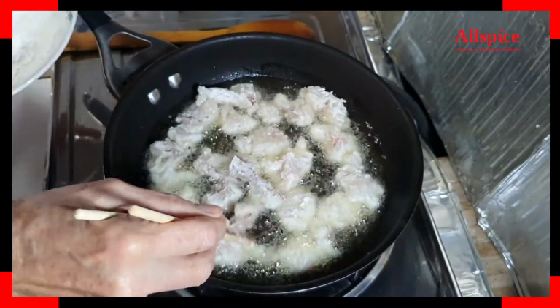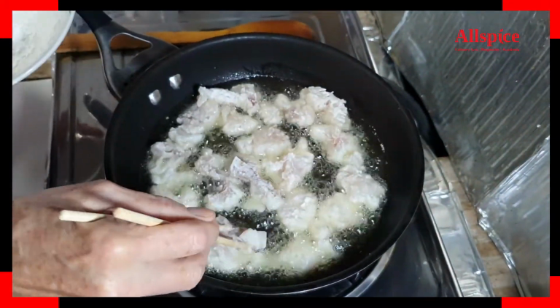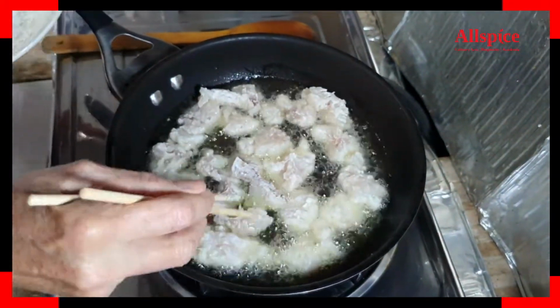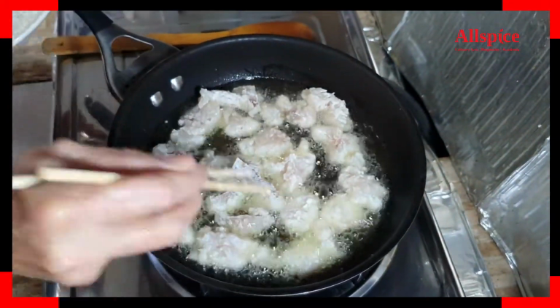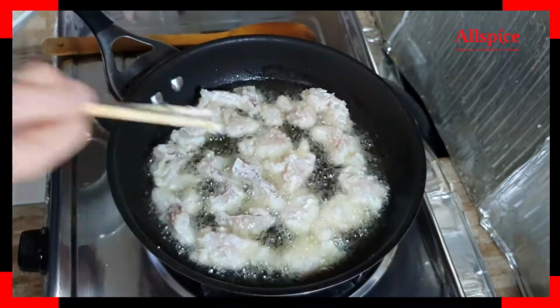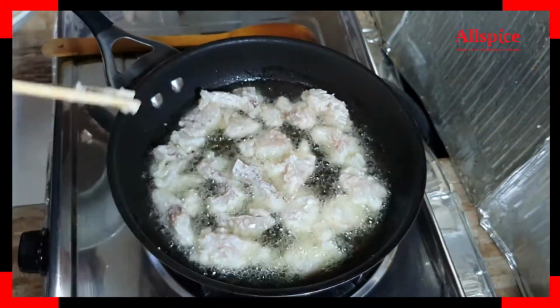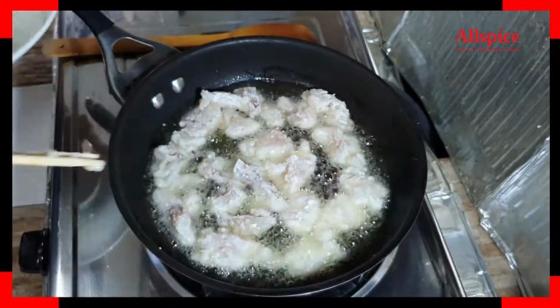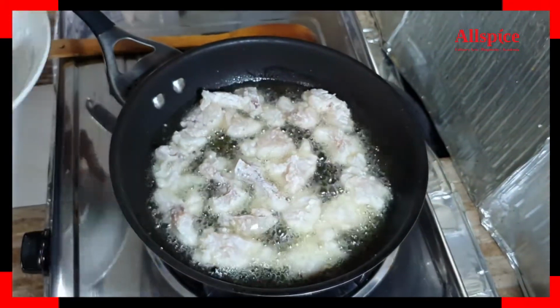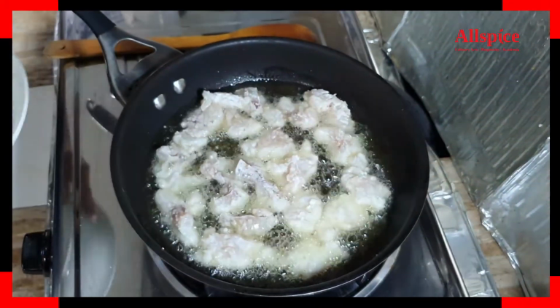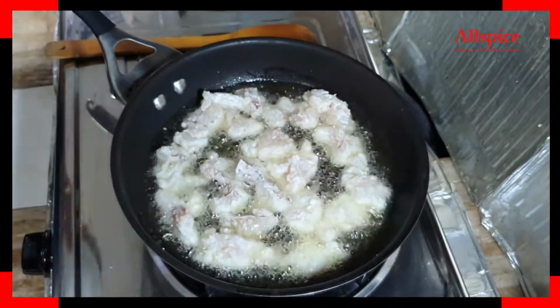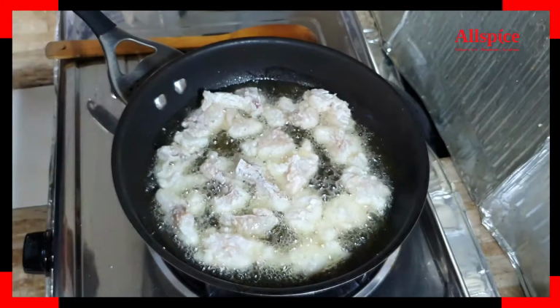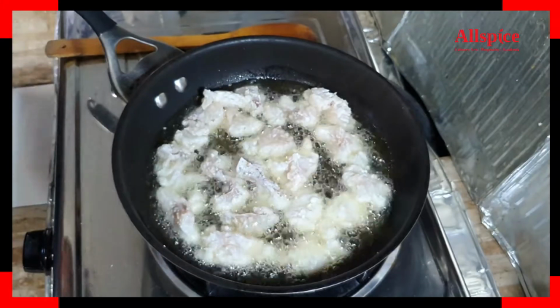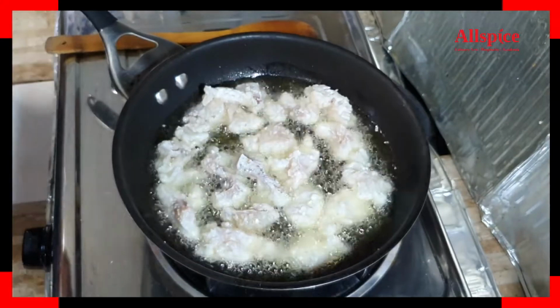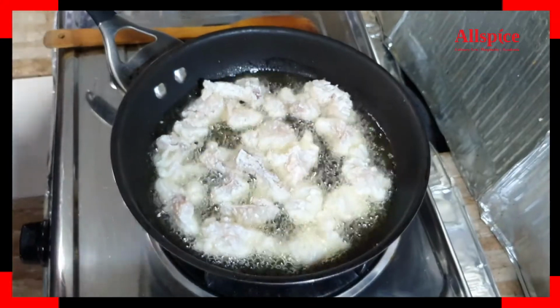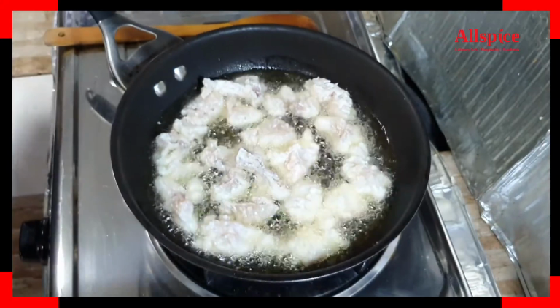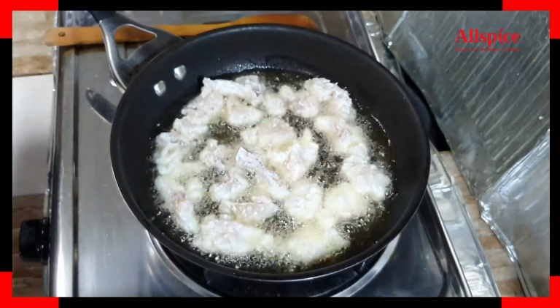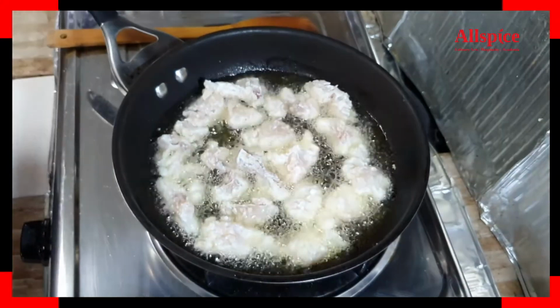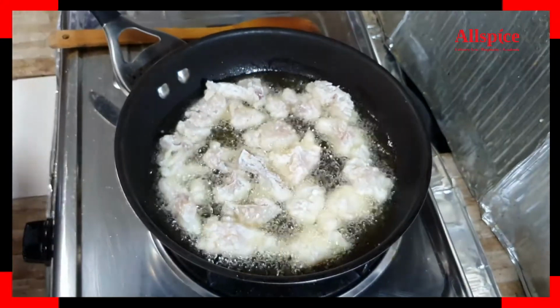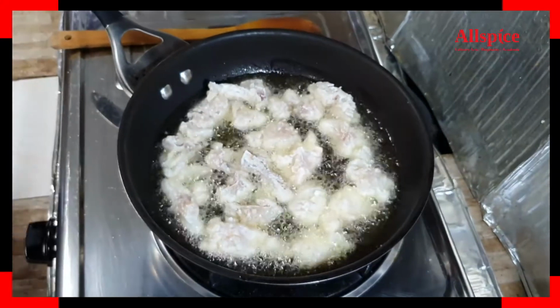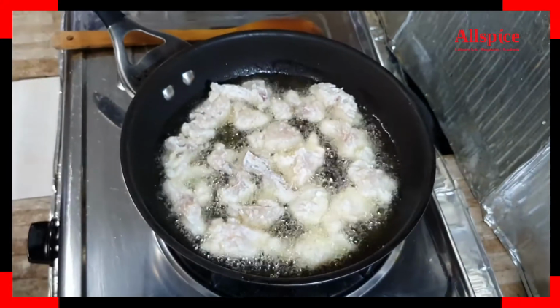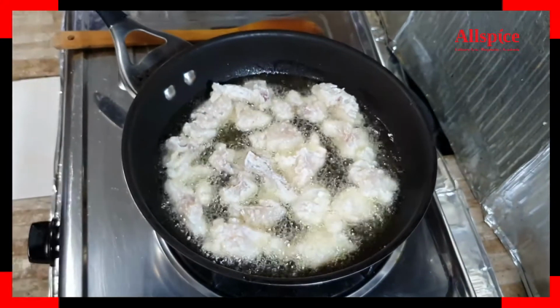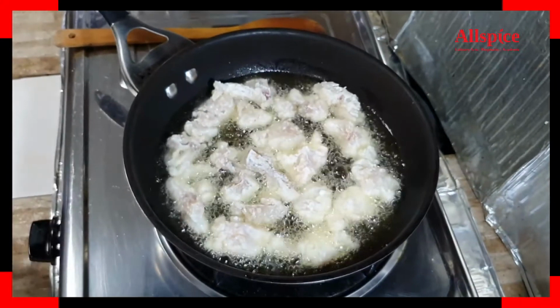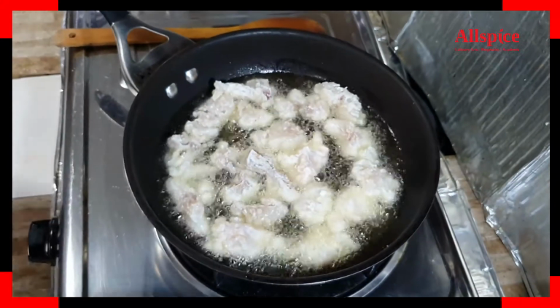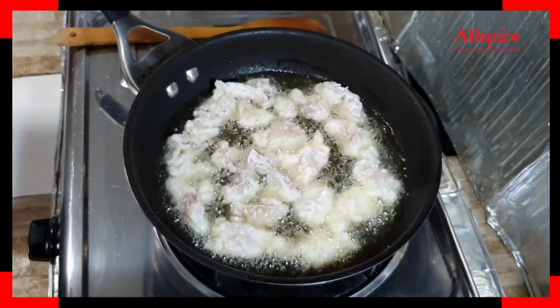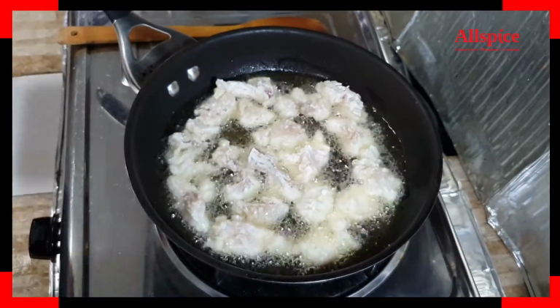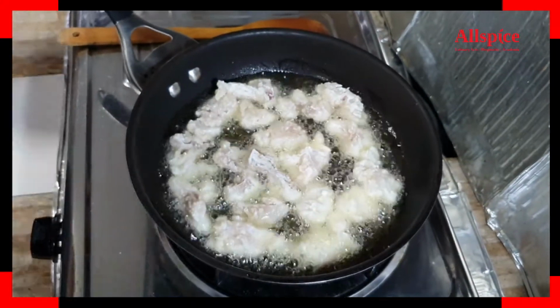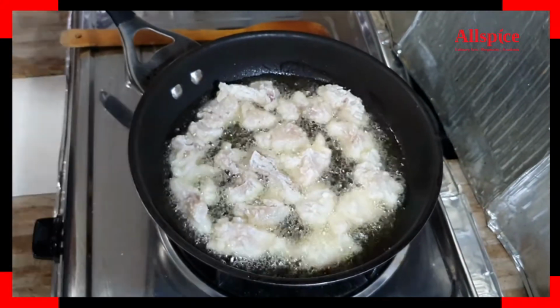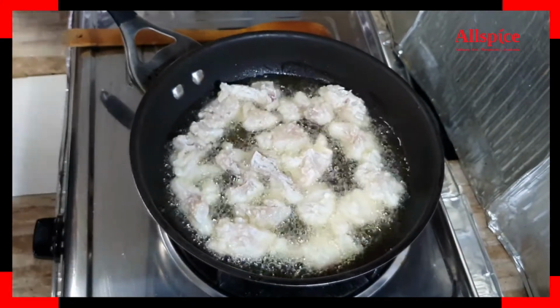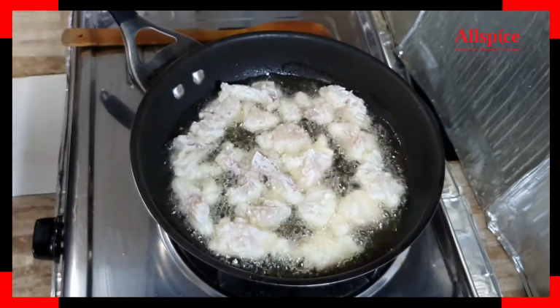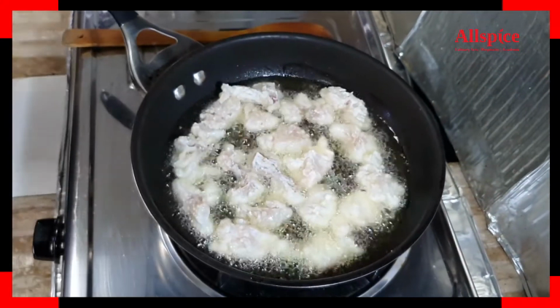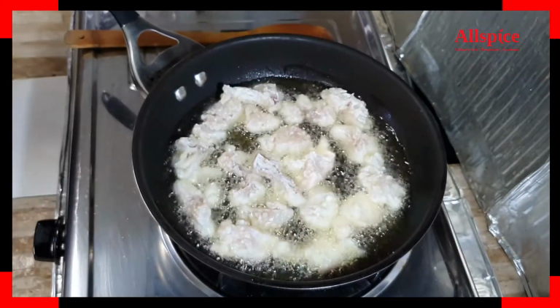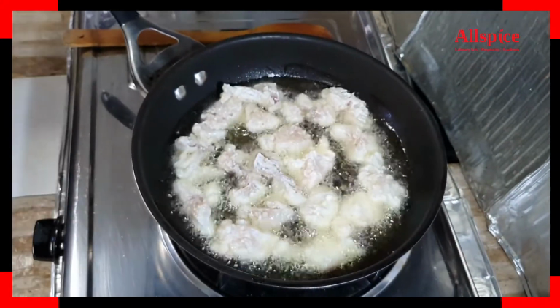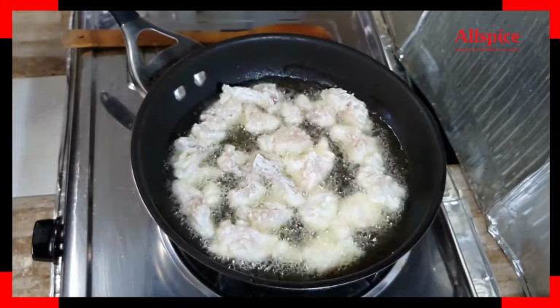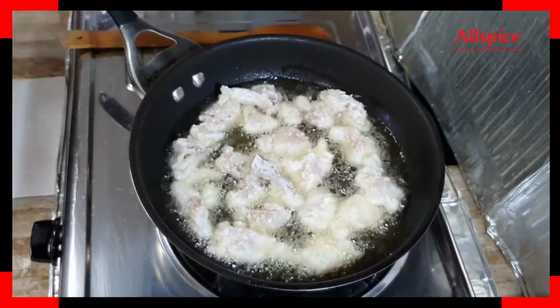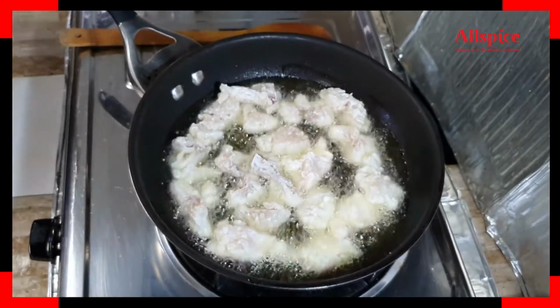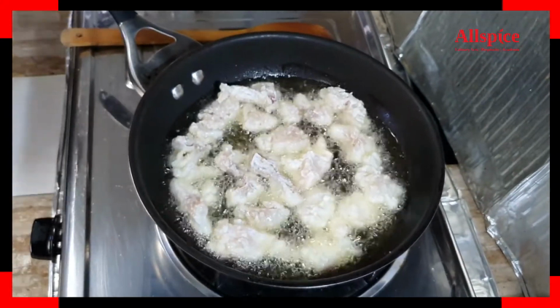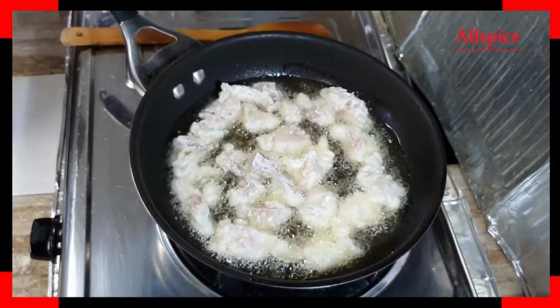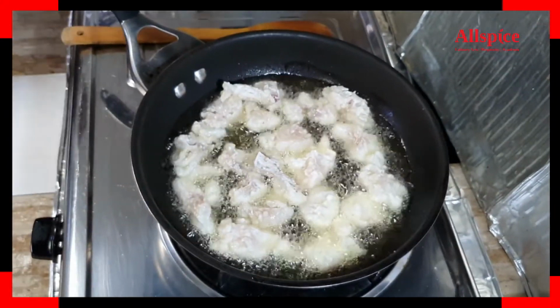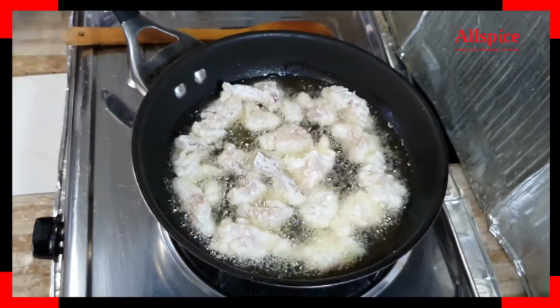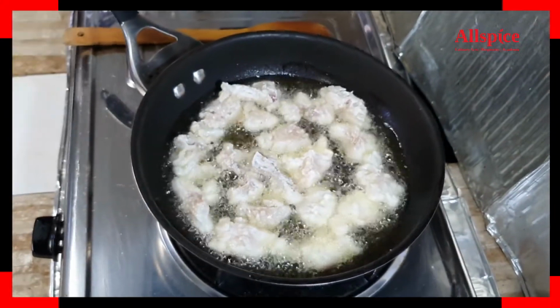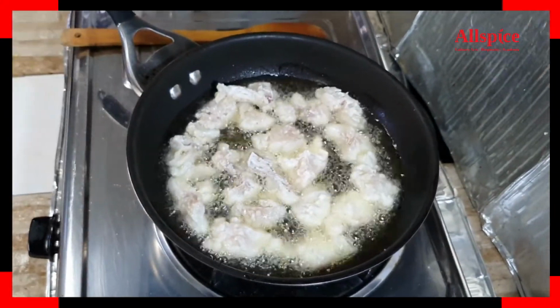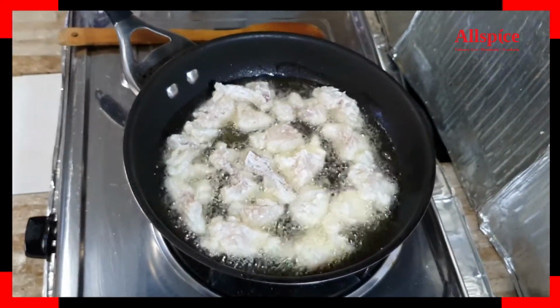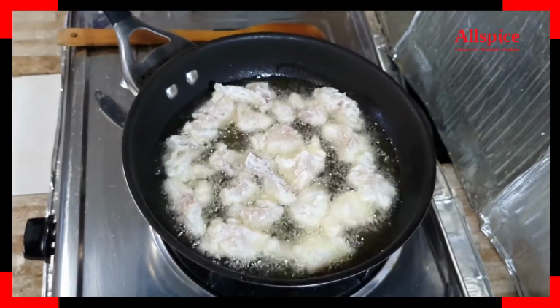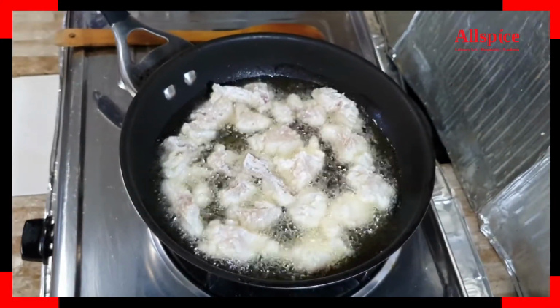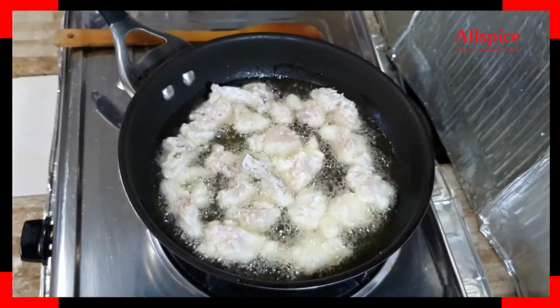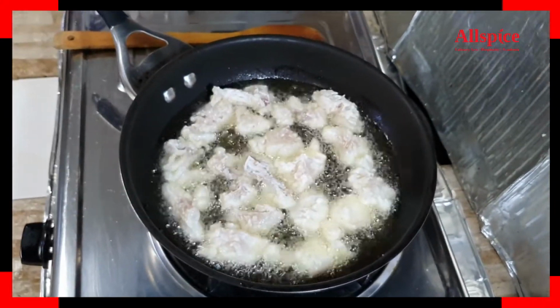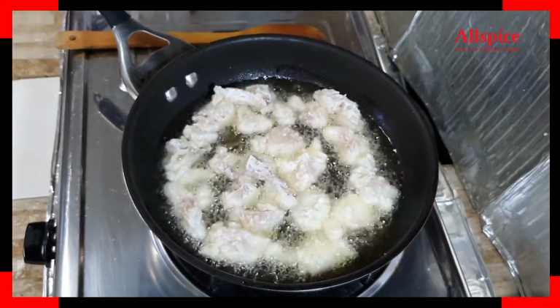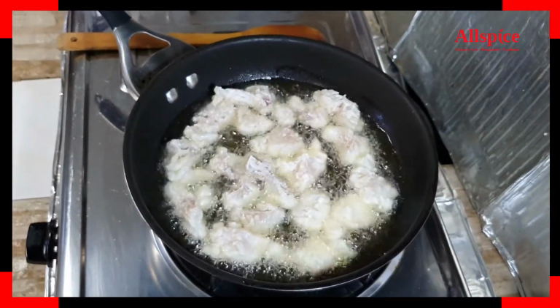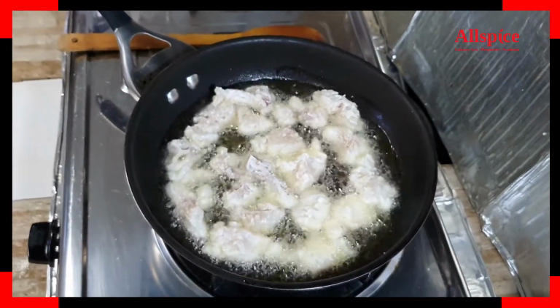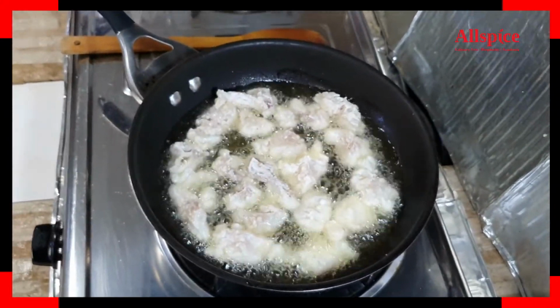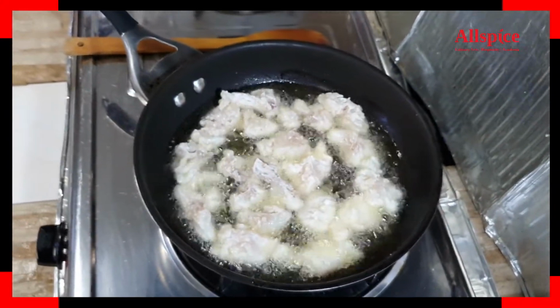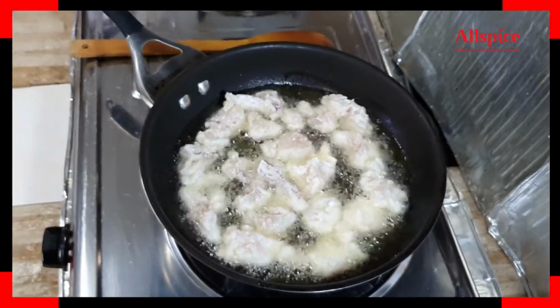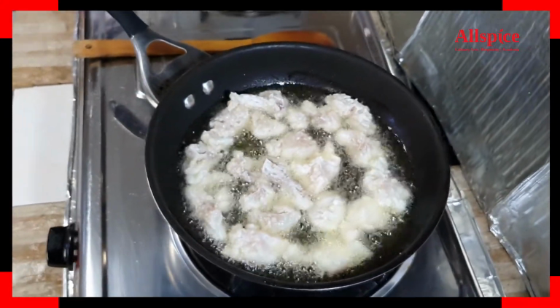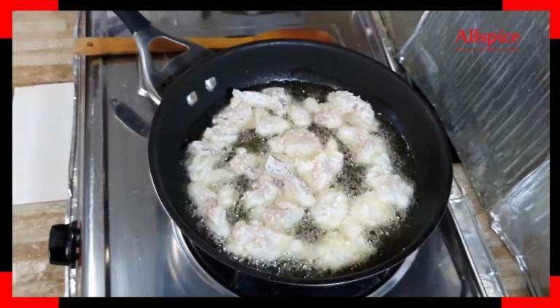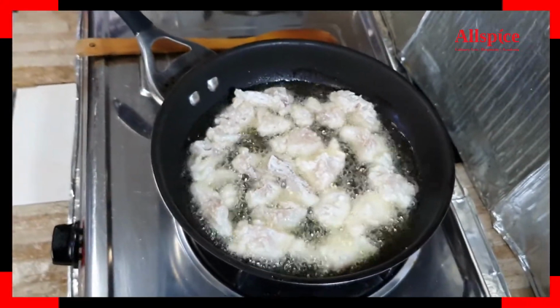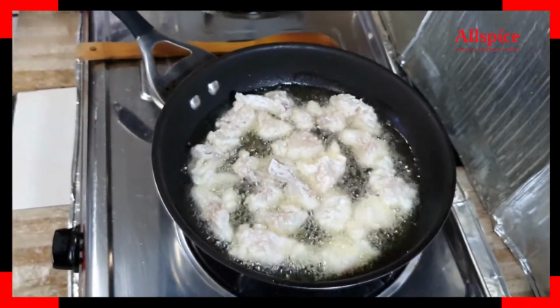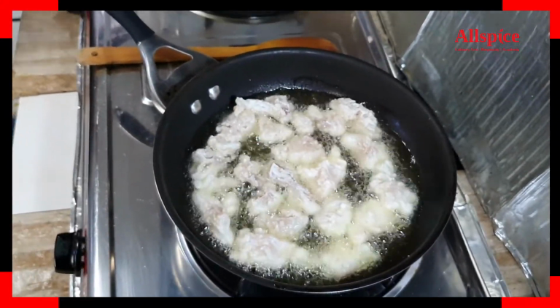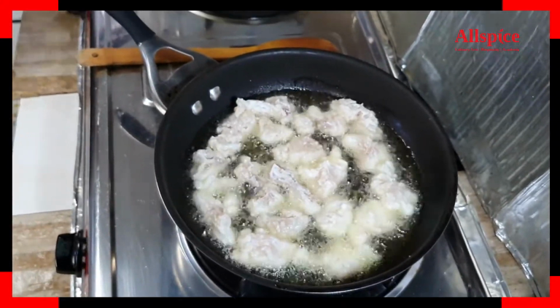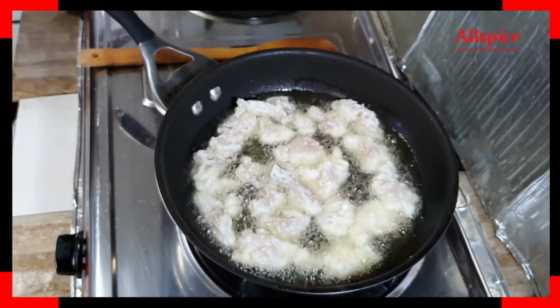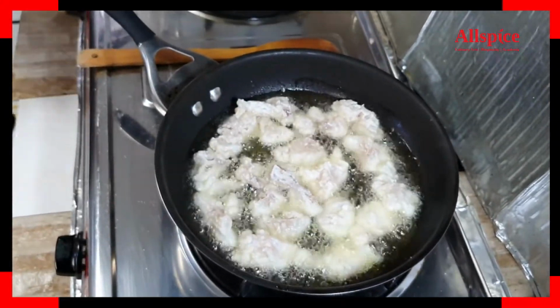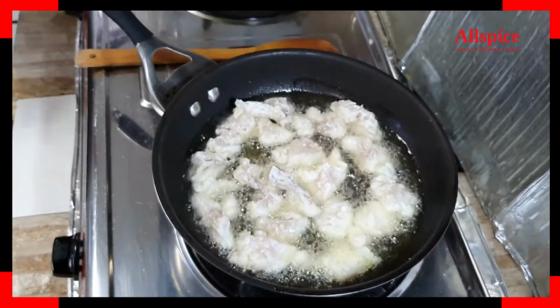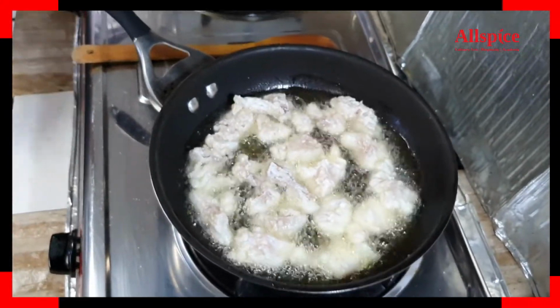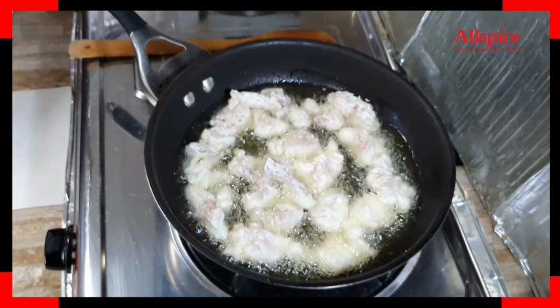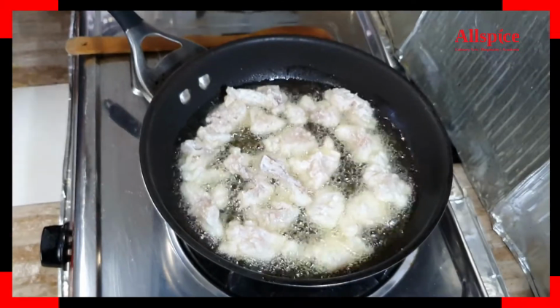We keep the oil temperature consistent — lower the oil temperature as needed so the fish goes down into the oil properly.